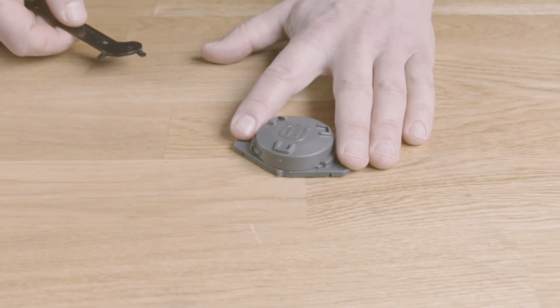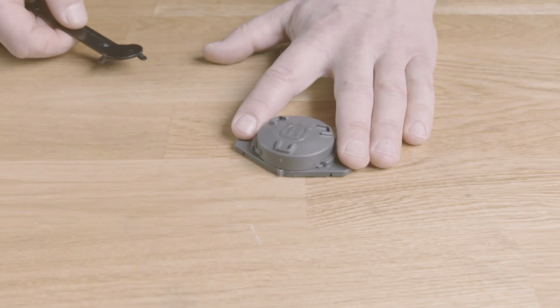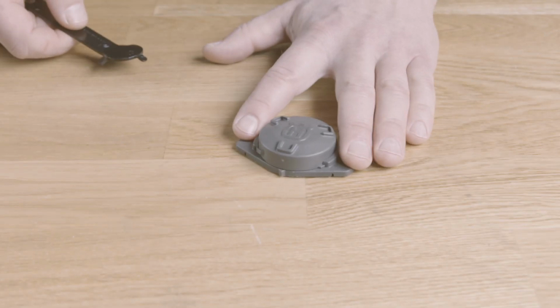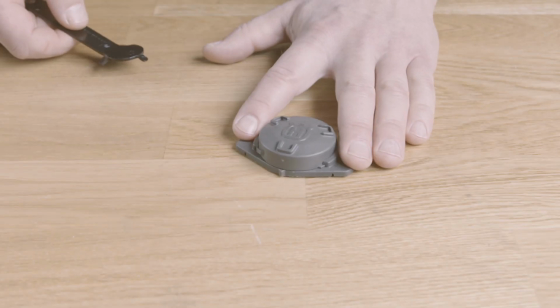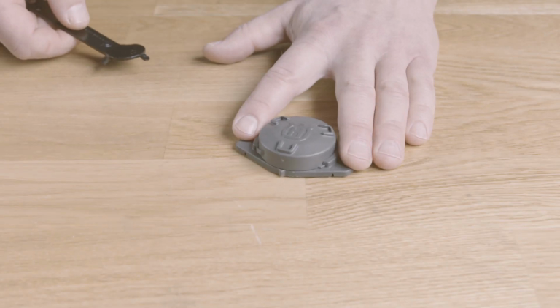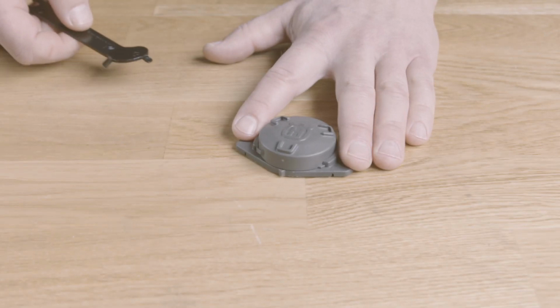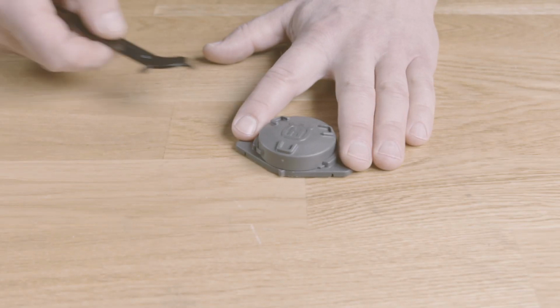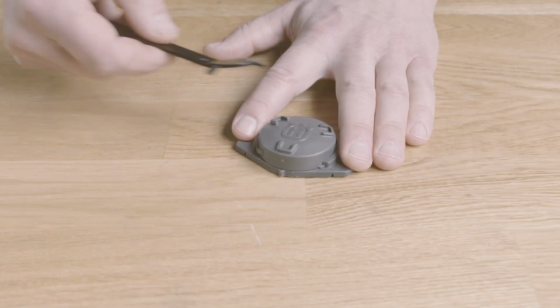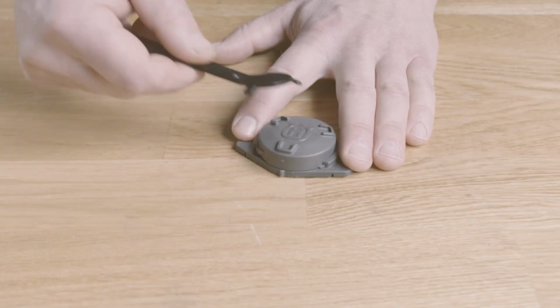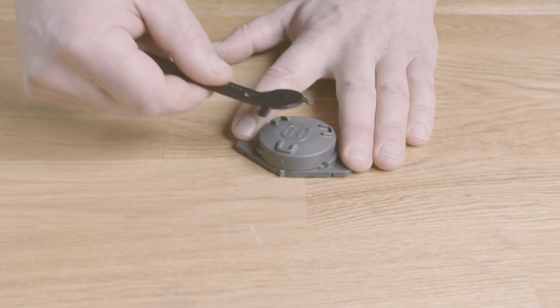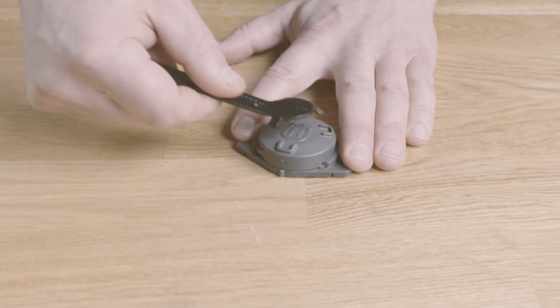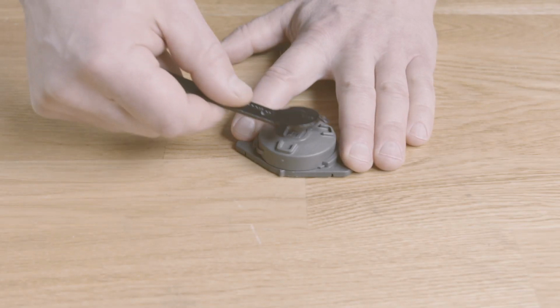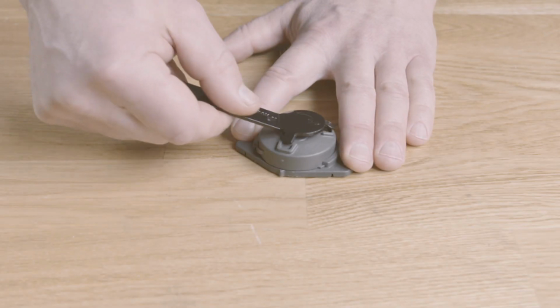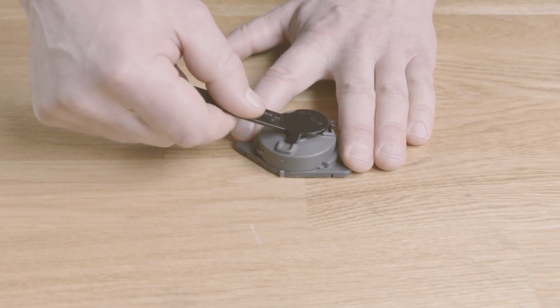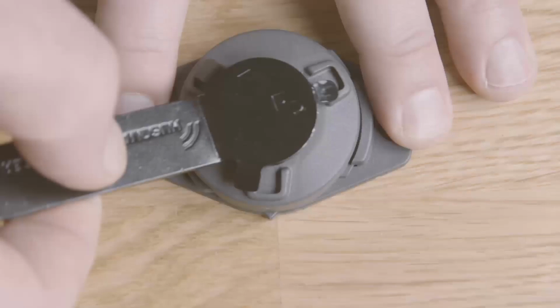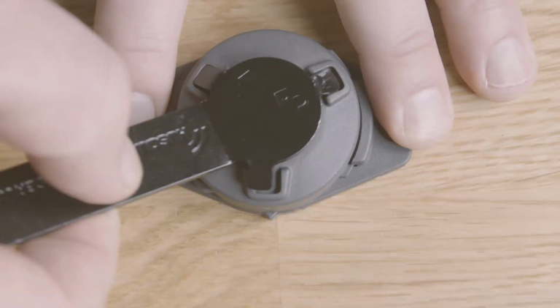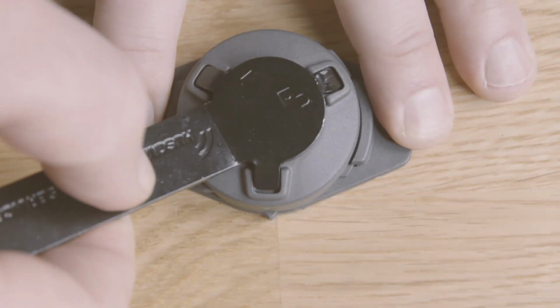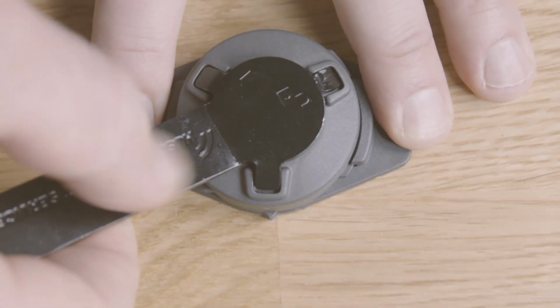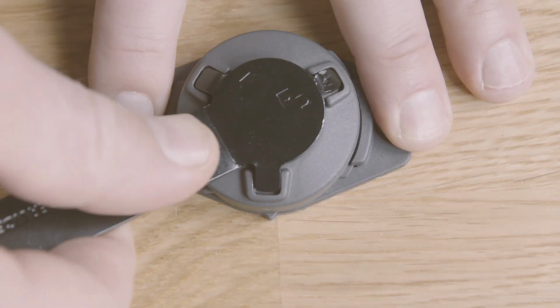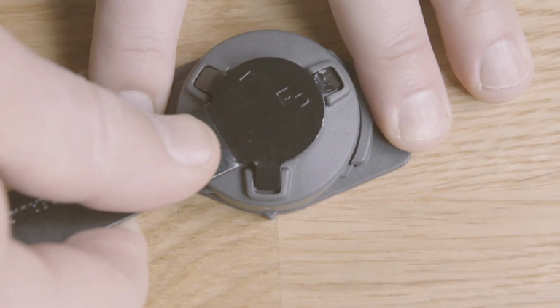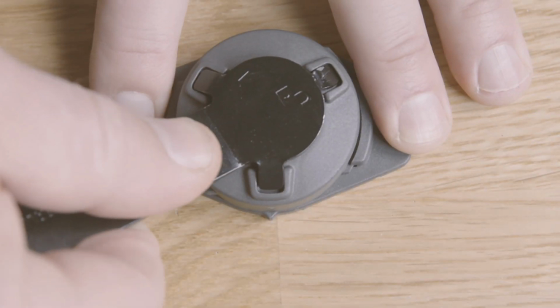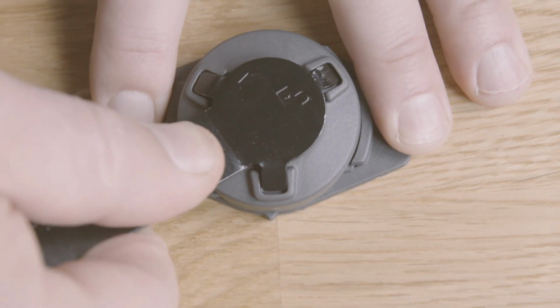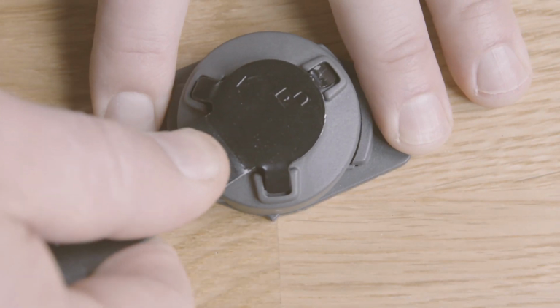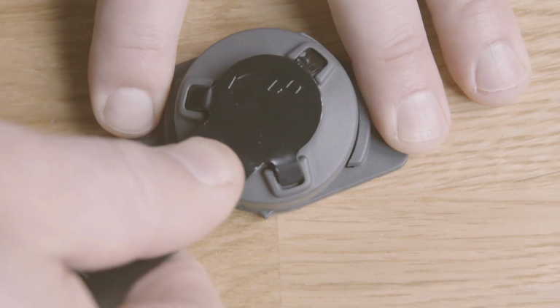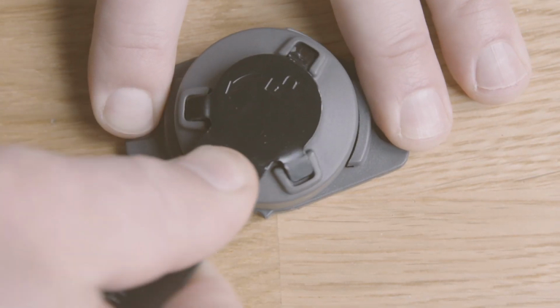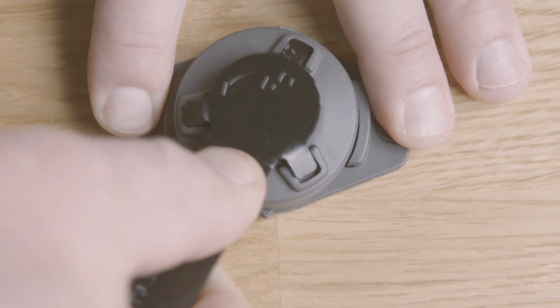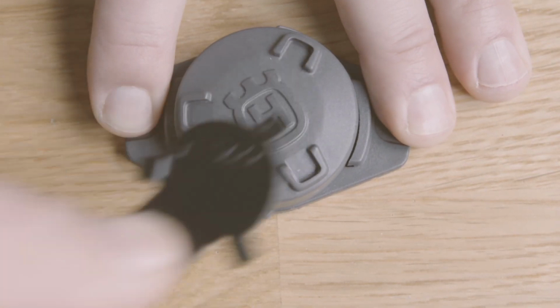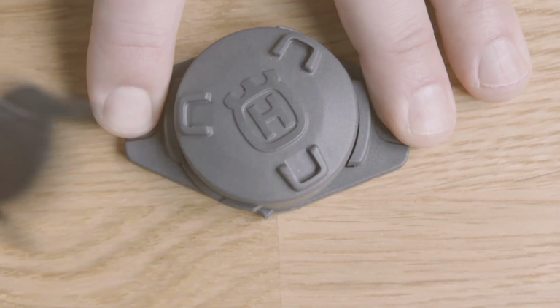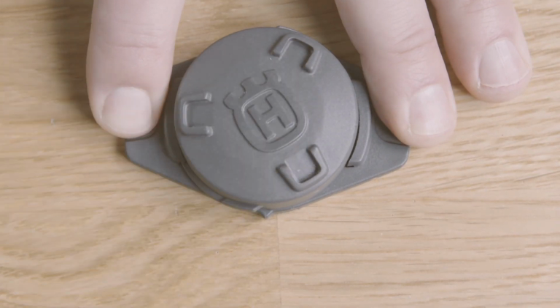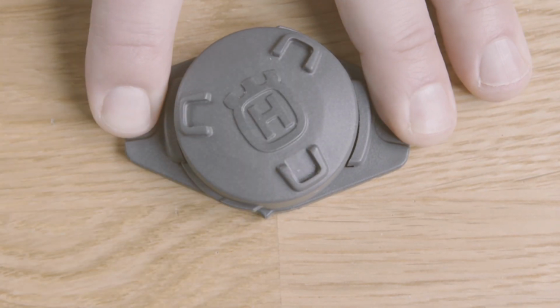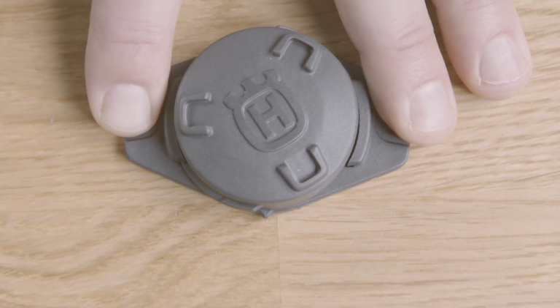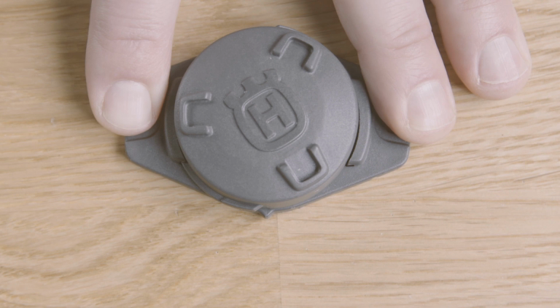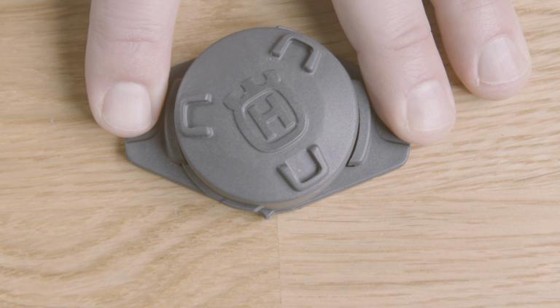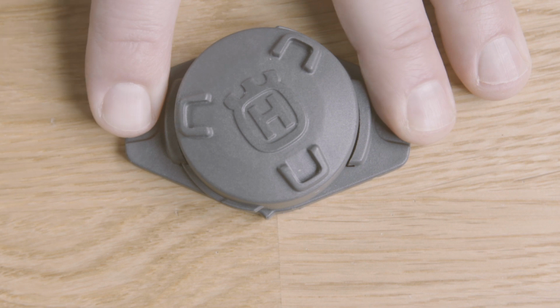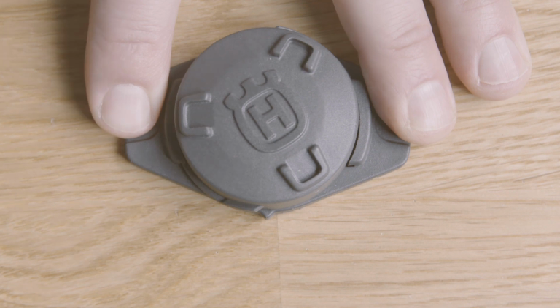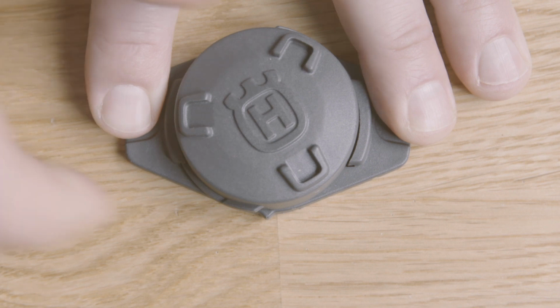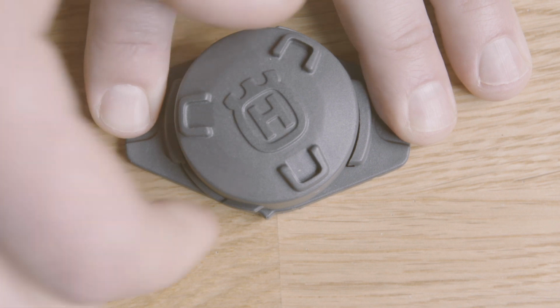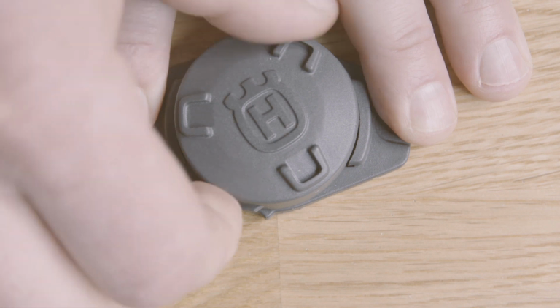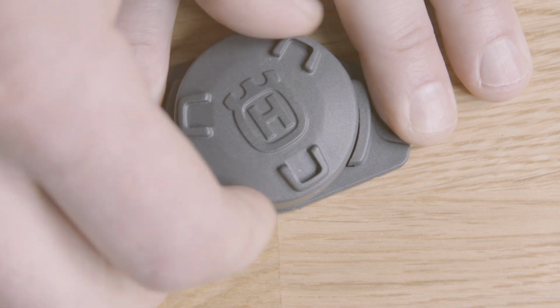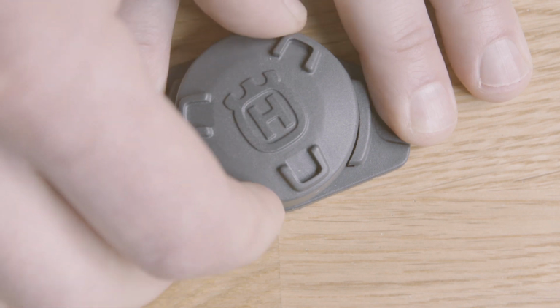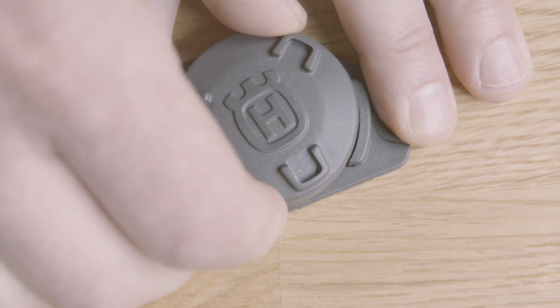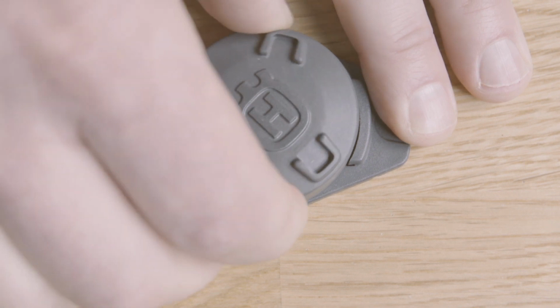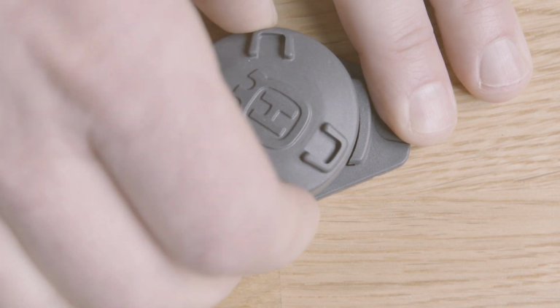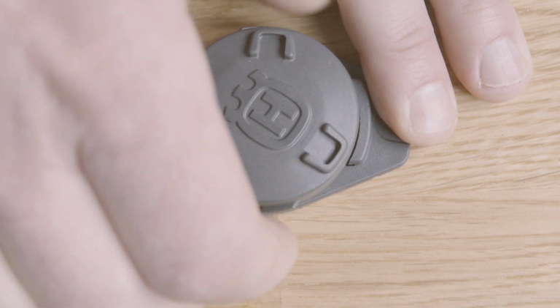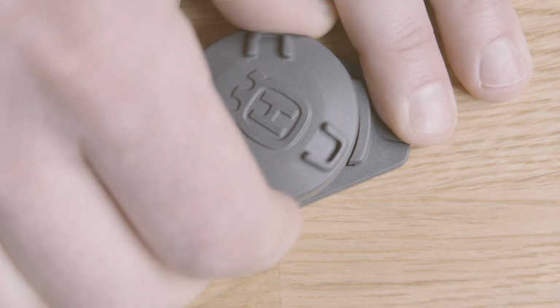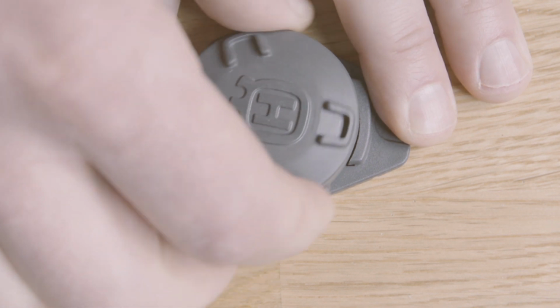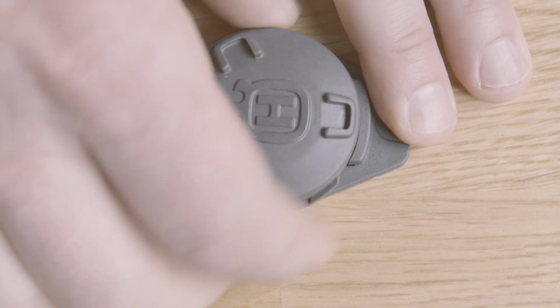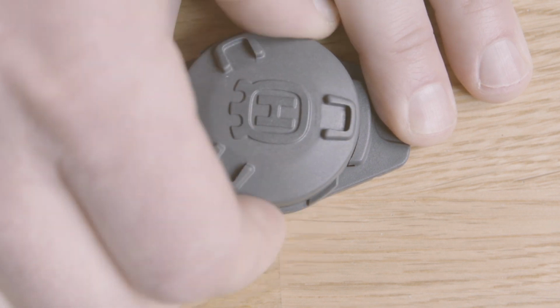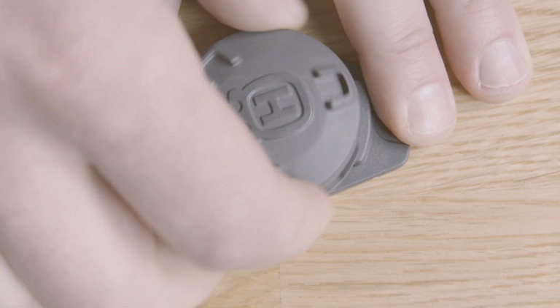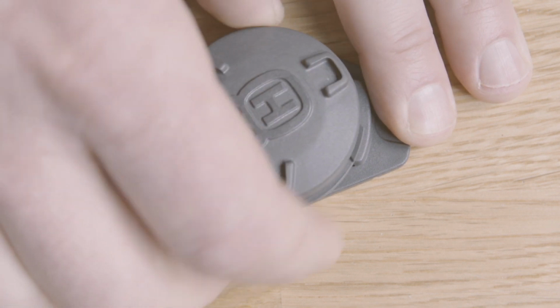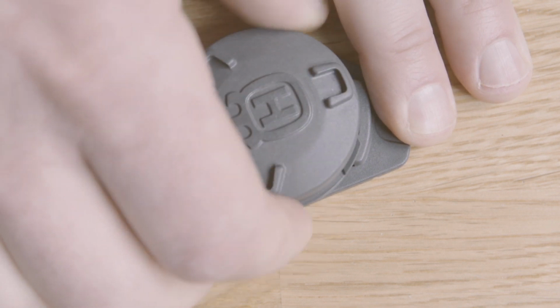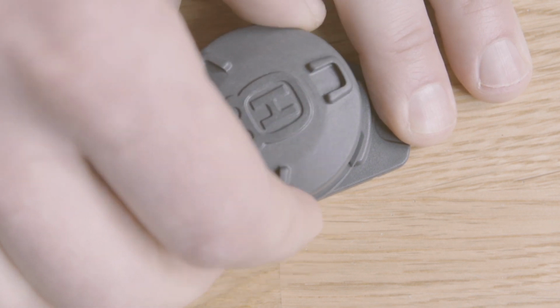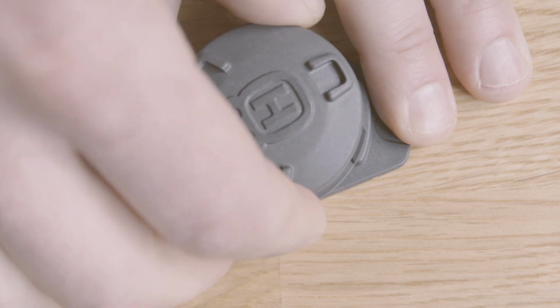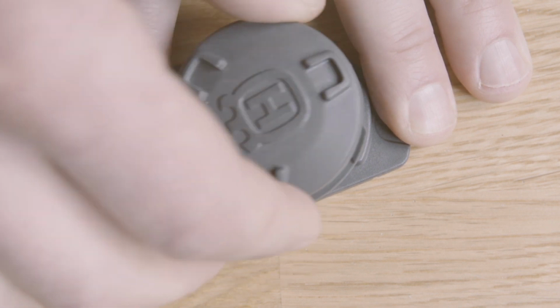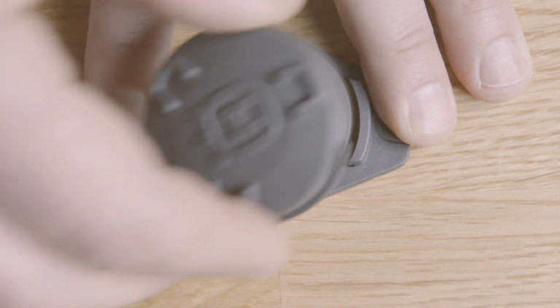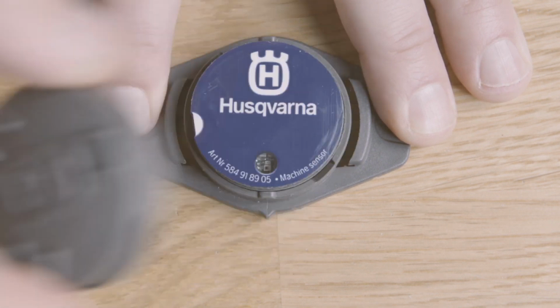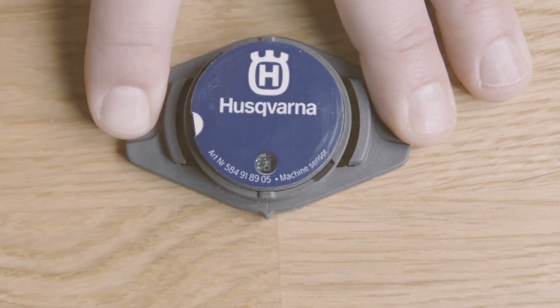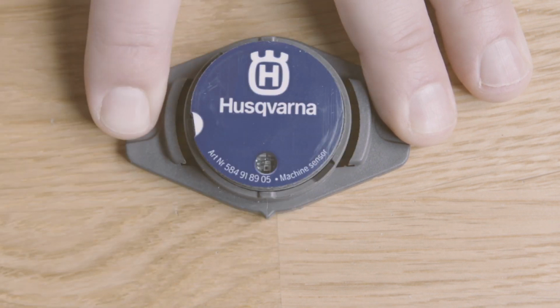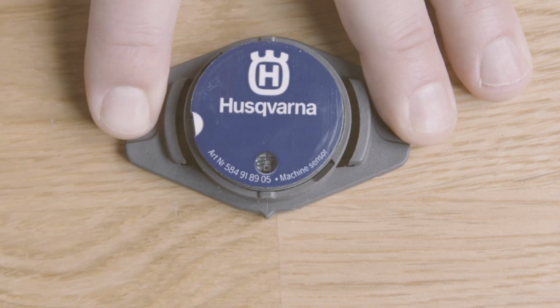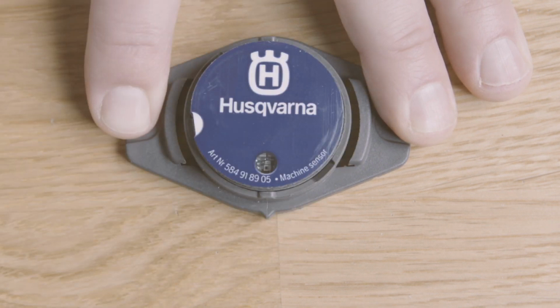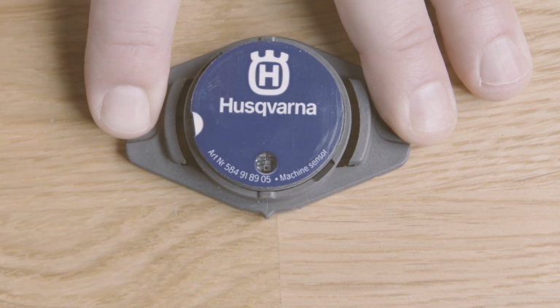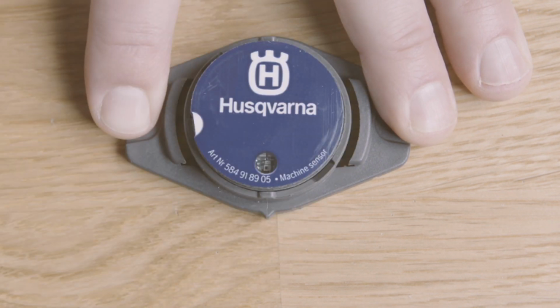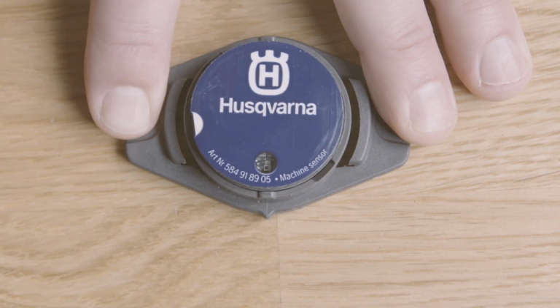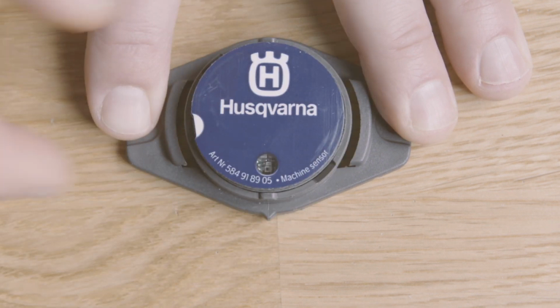First, you need to take the sensor out of its enclosure. Unscrew the cover with our special tool and remove the sensor.